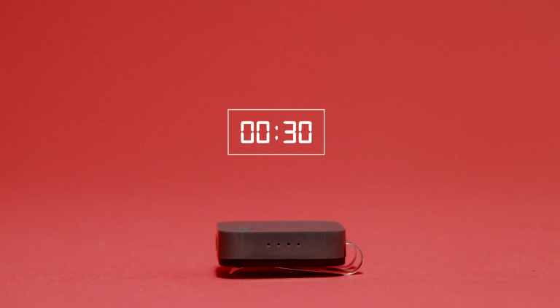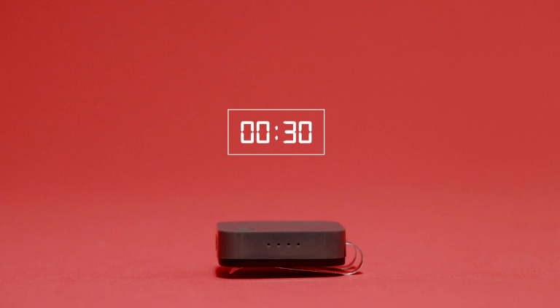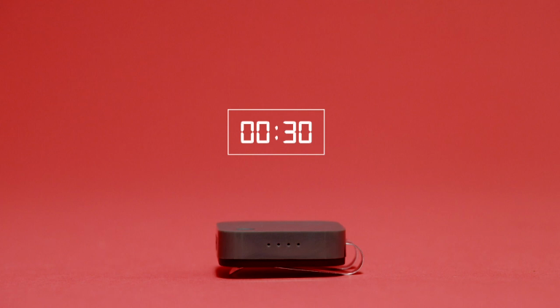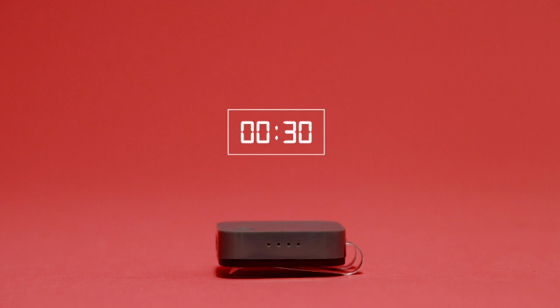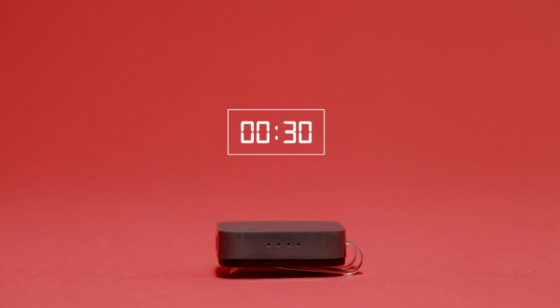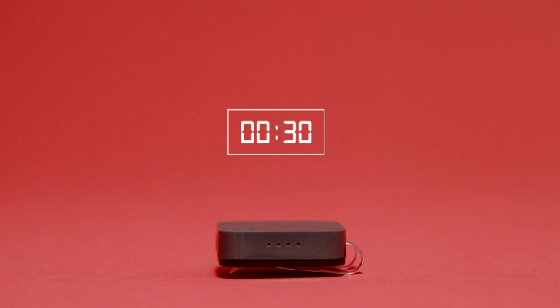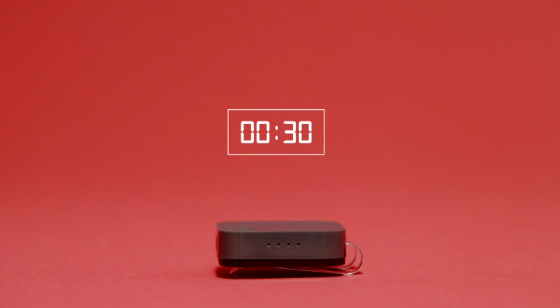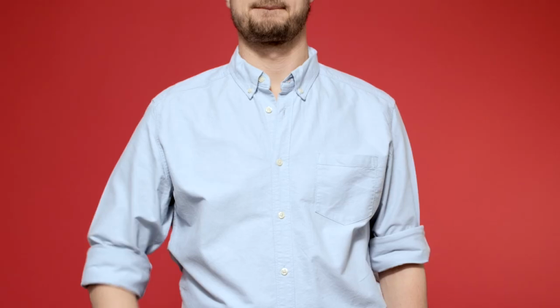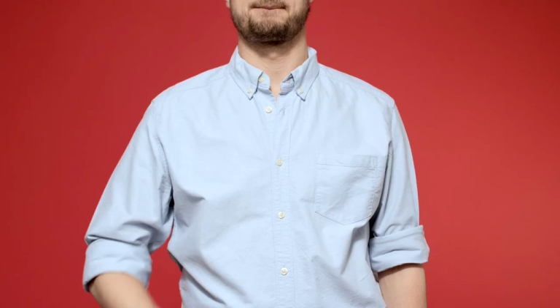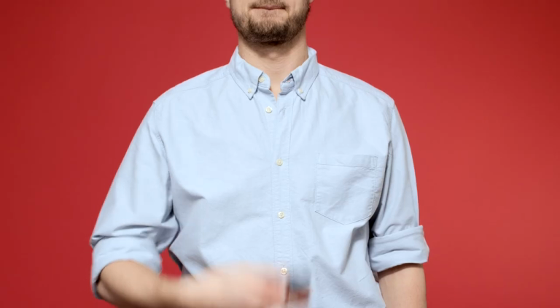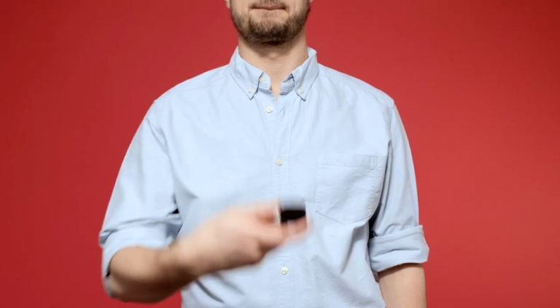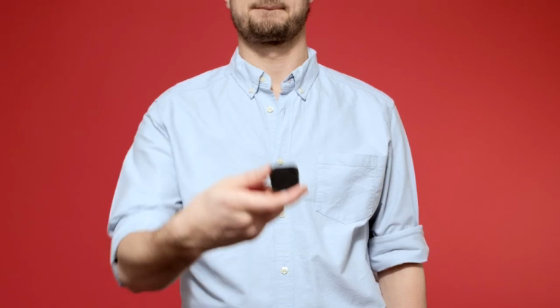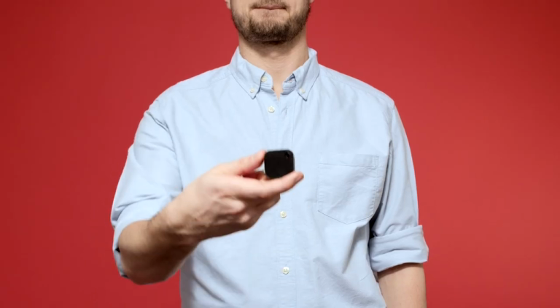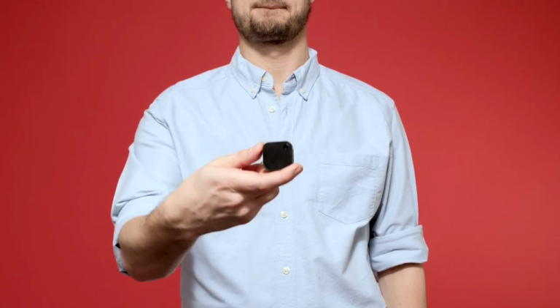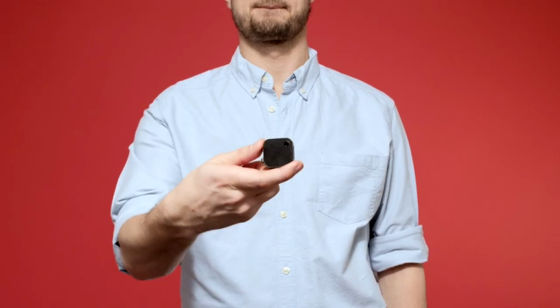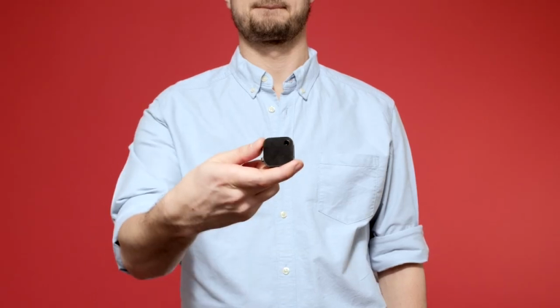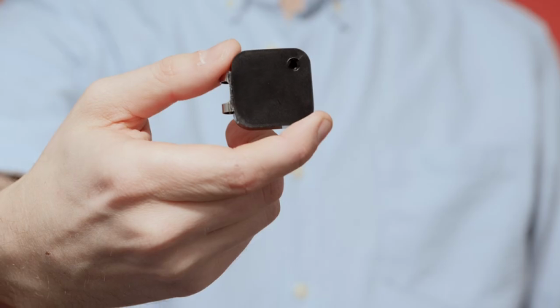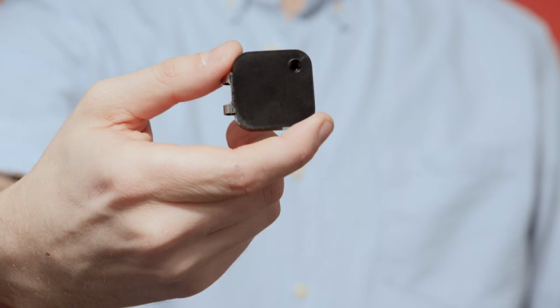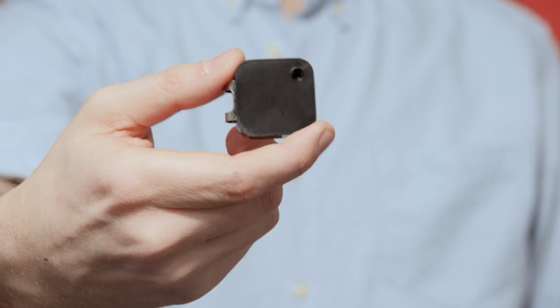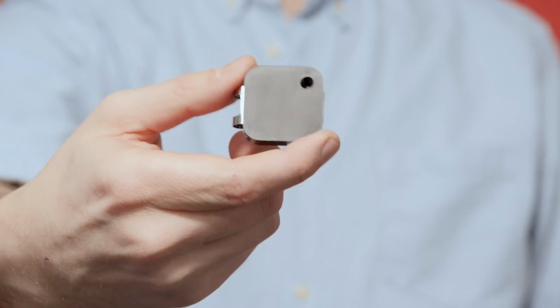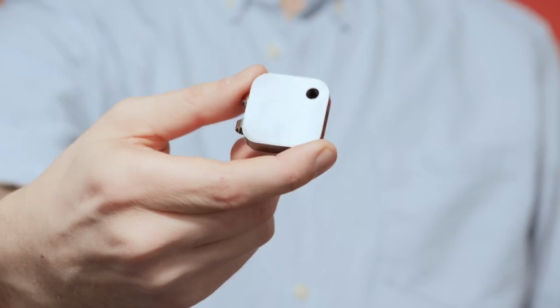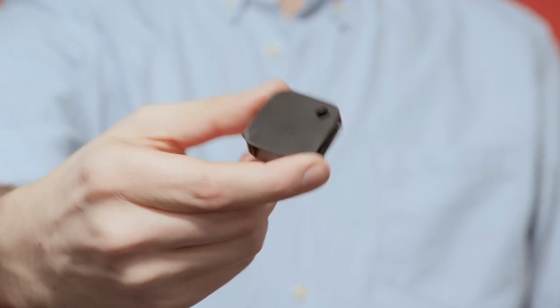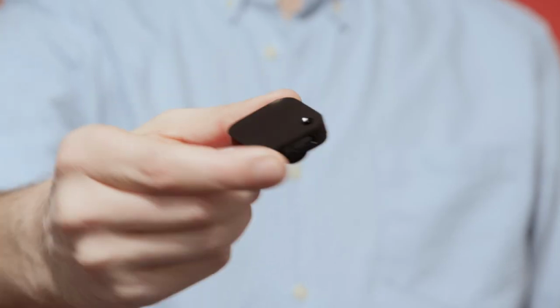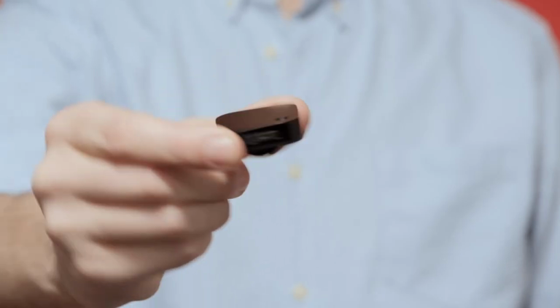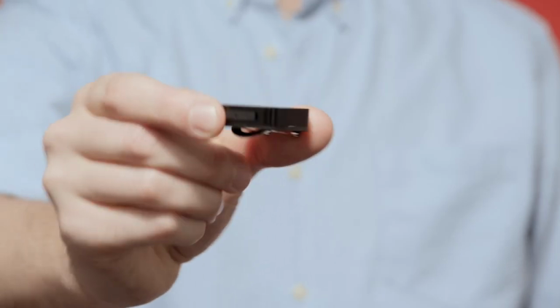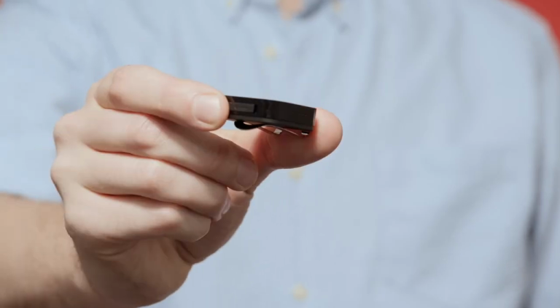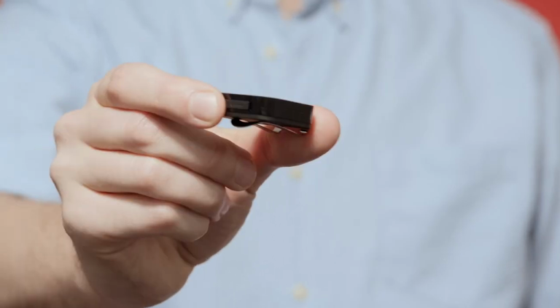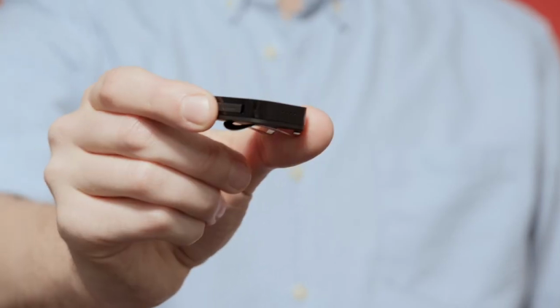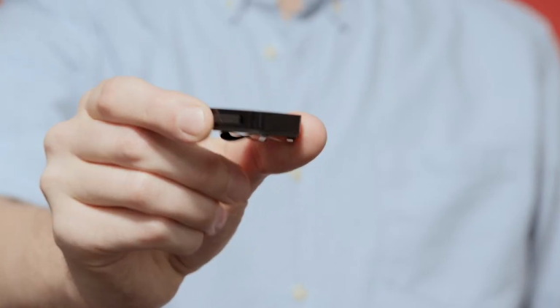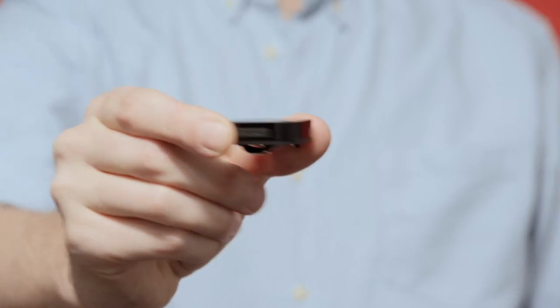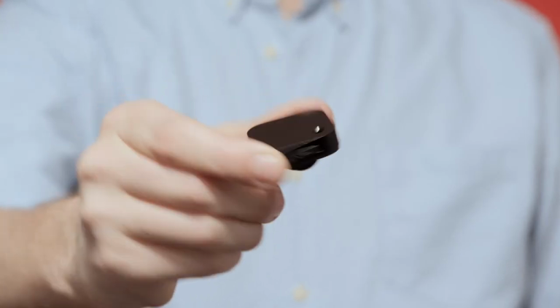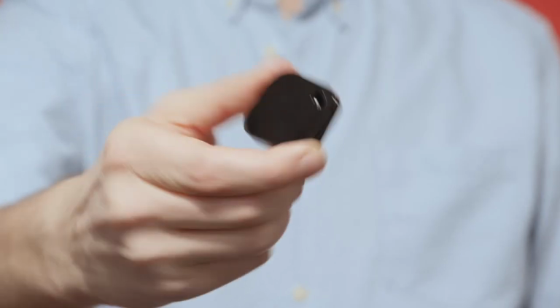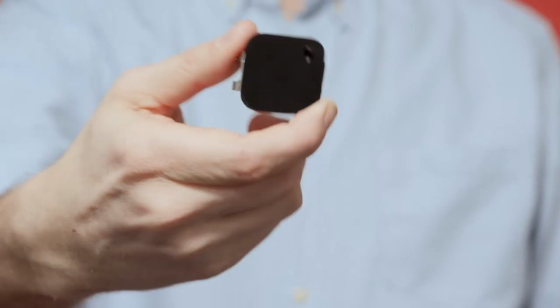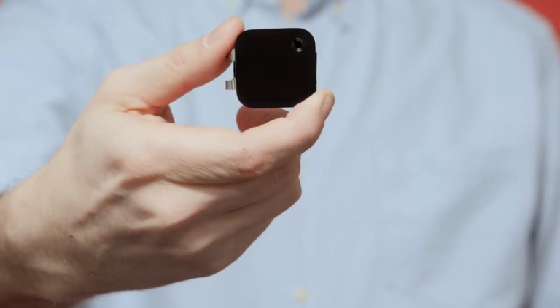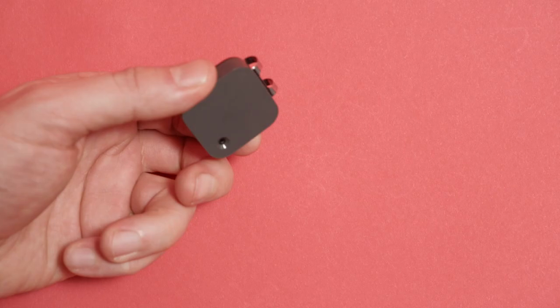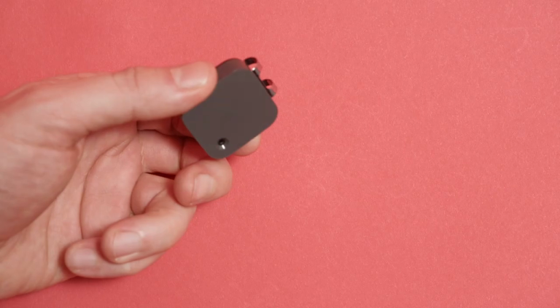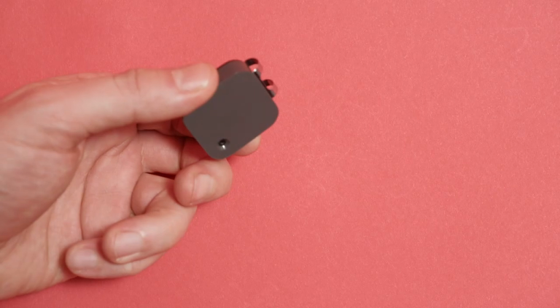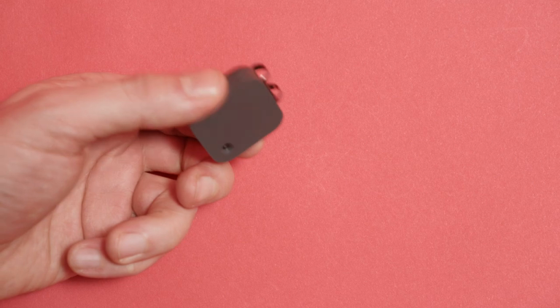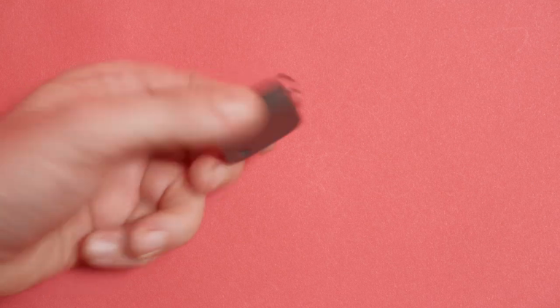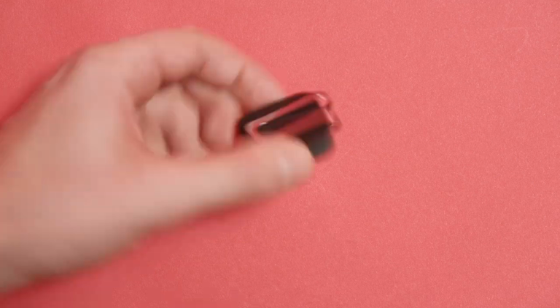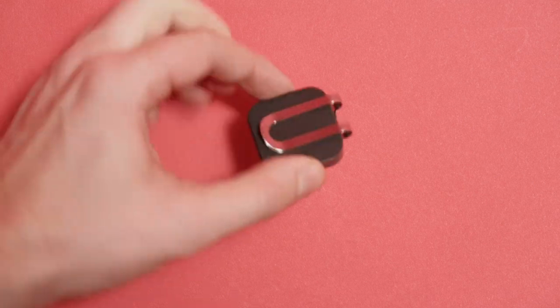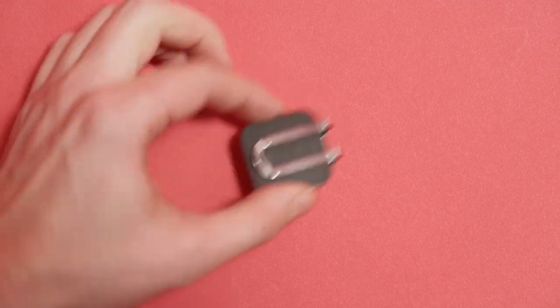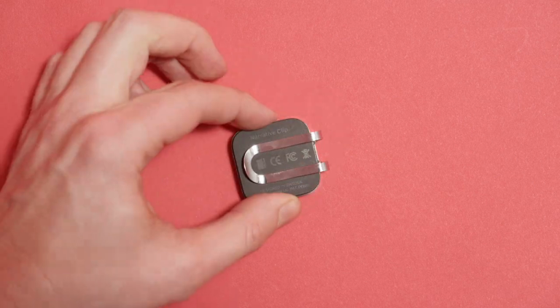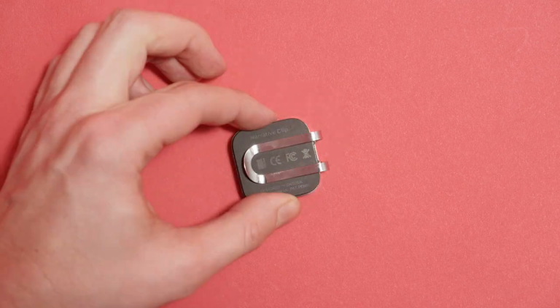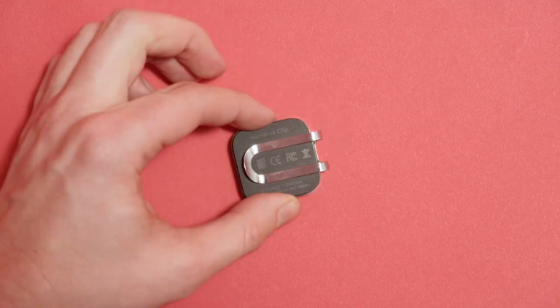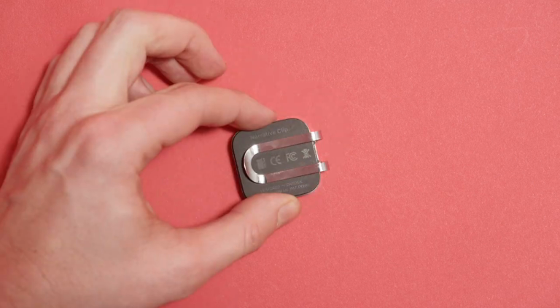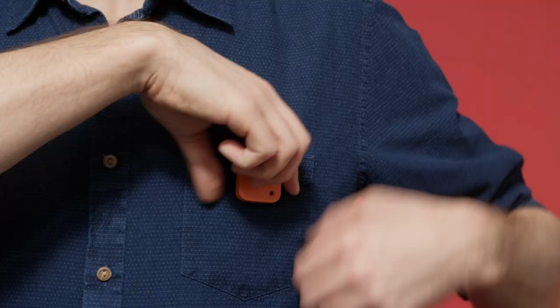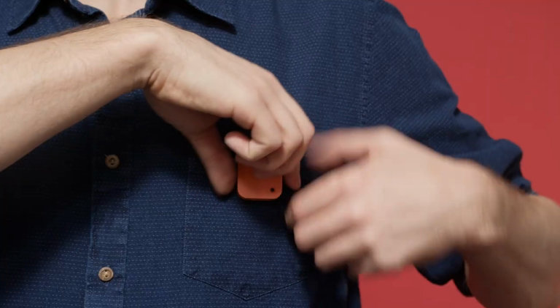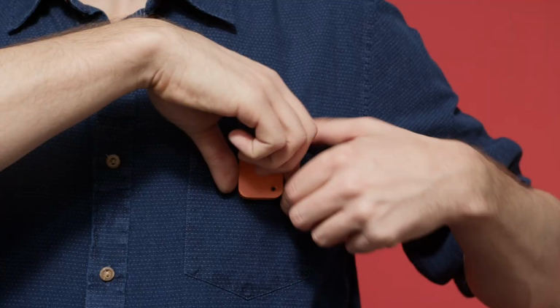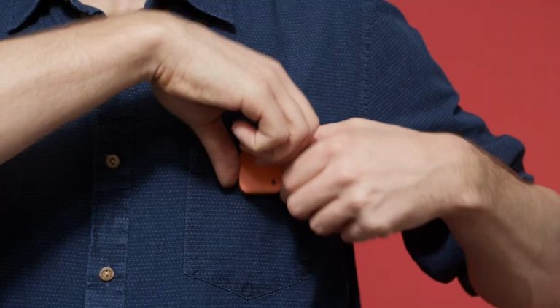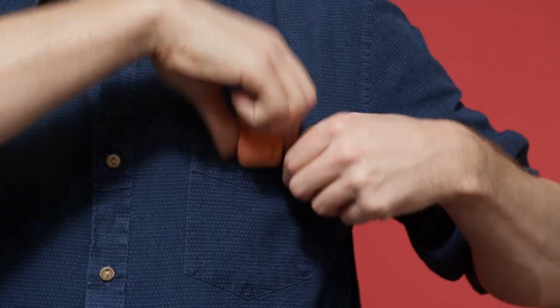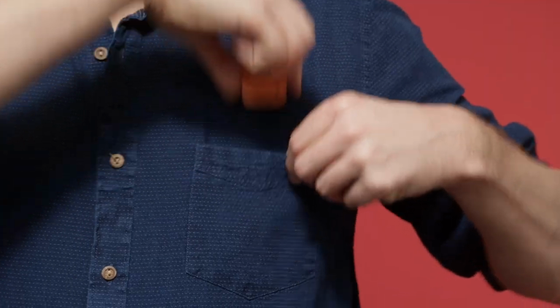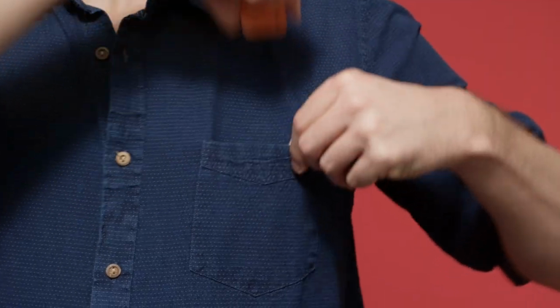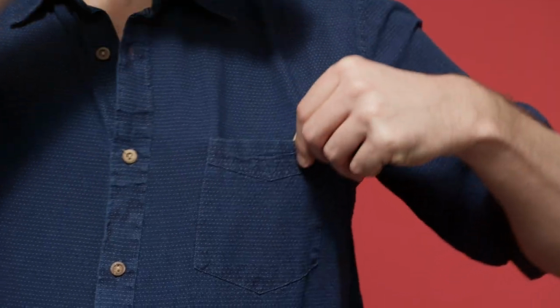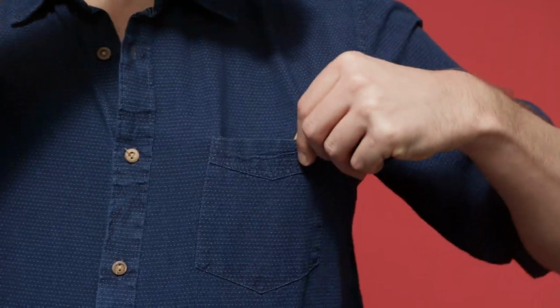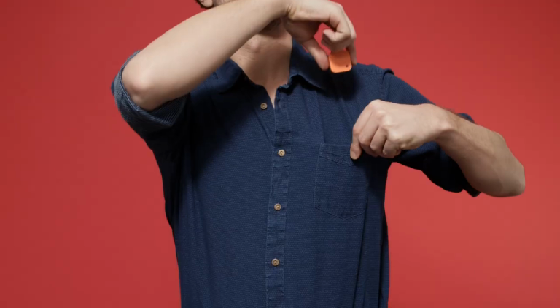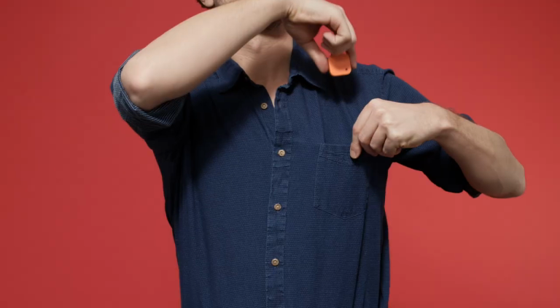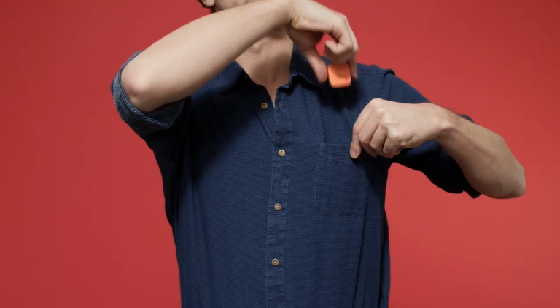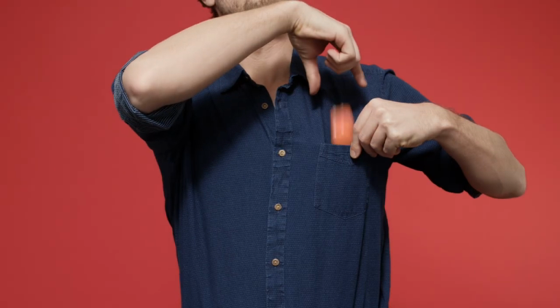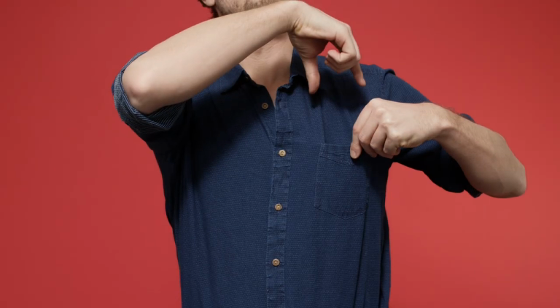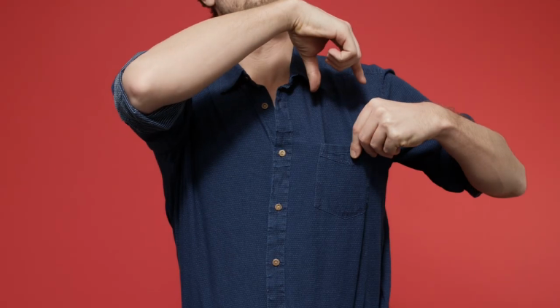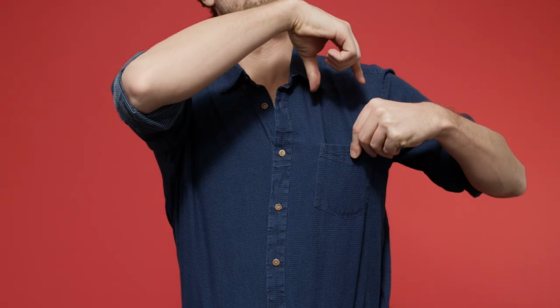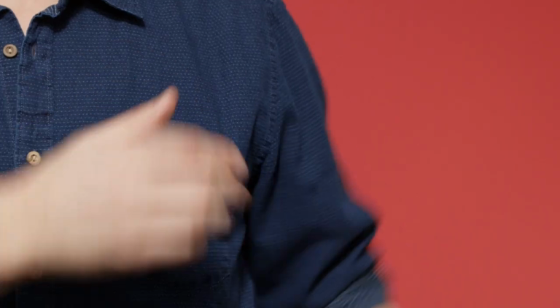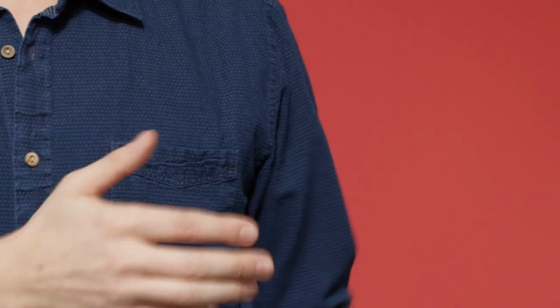There is no on-off button. If you see the clip, it's on. But if you lay it face down or place it in your pocket, it turns off automatically.